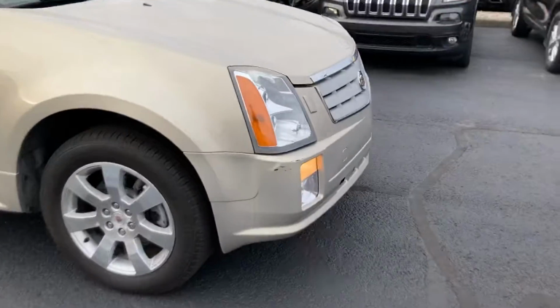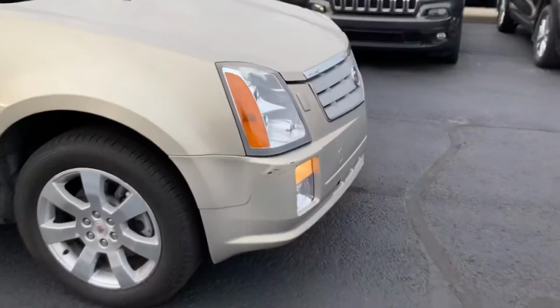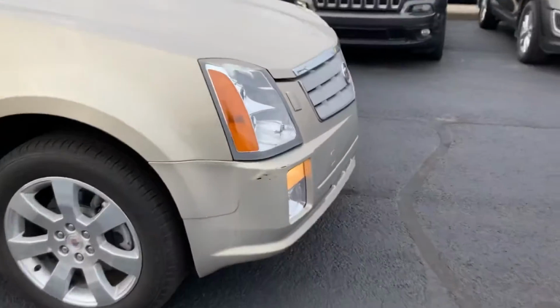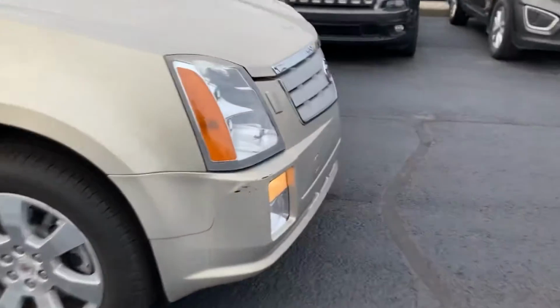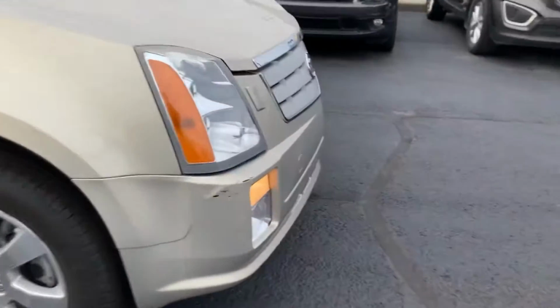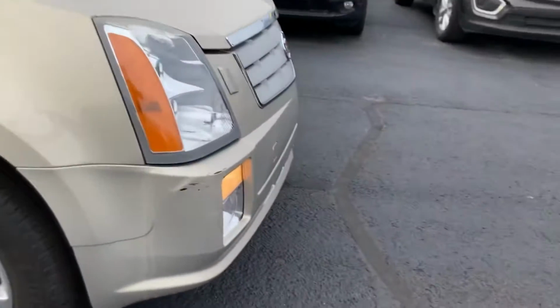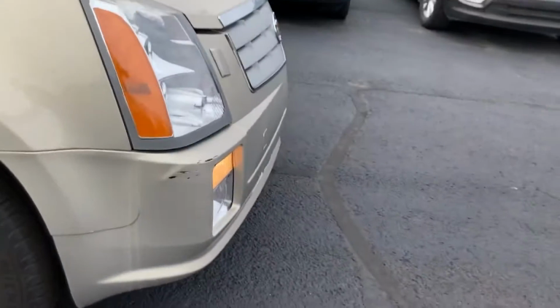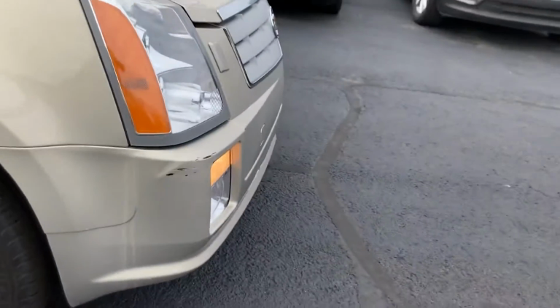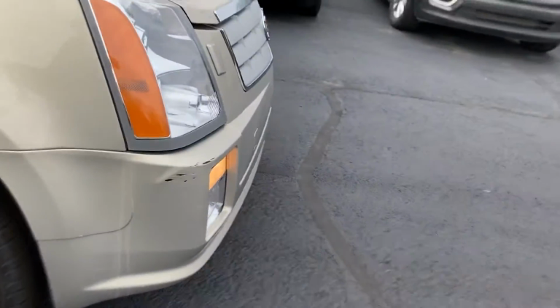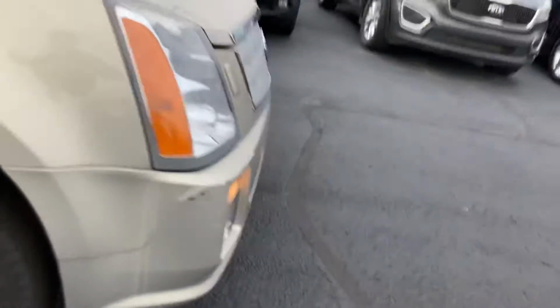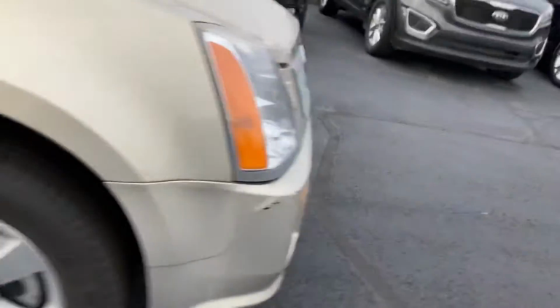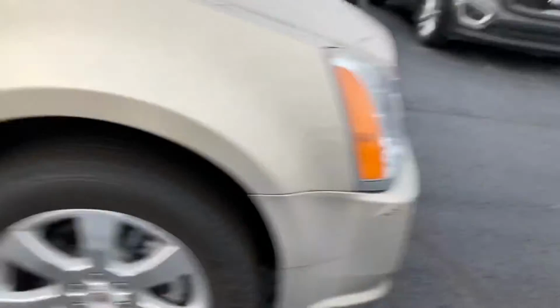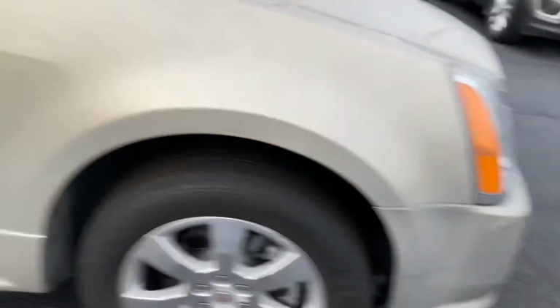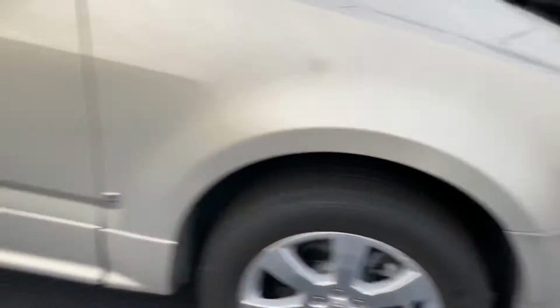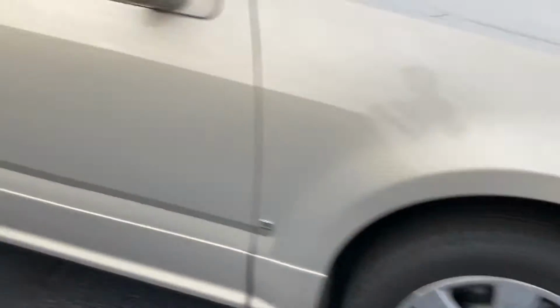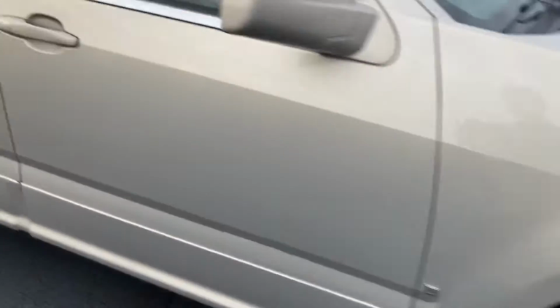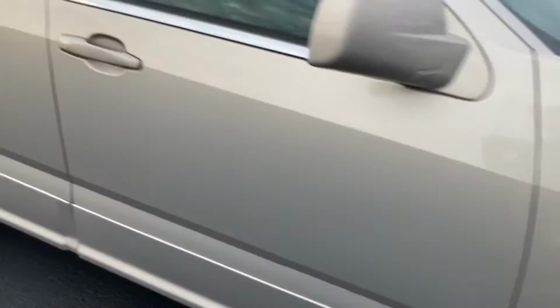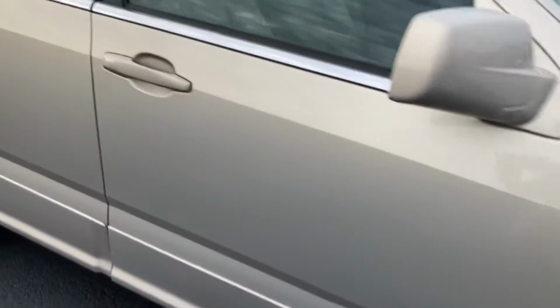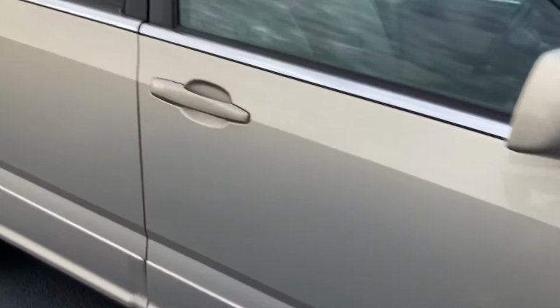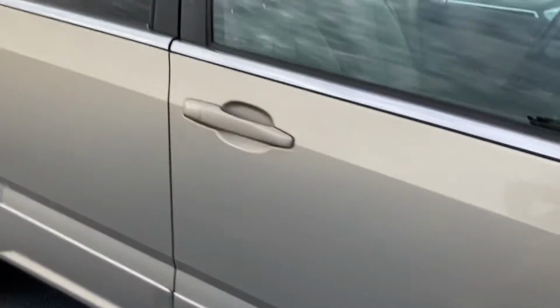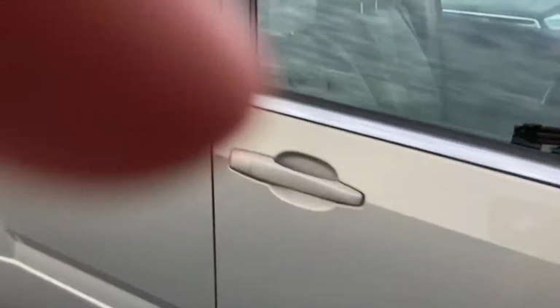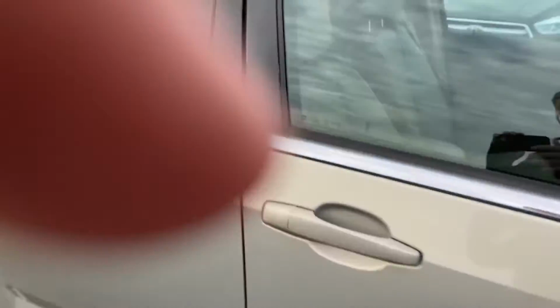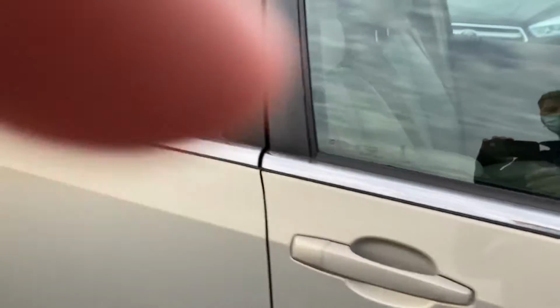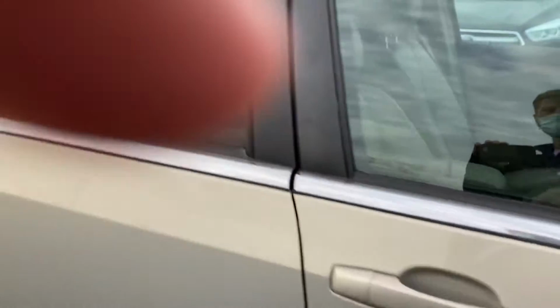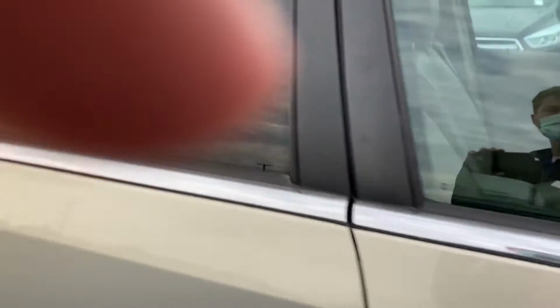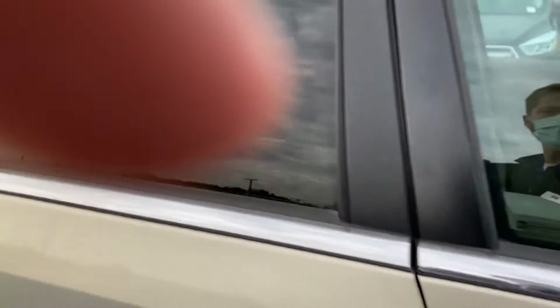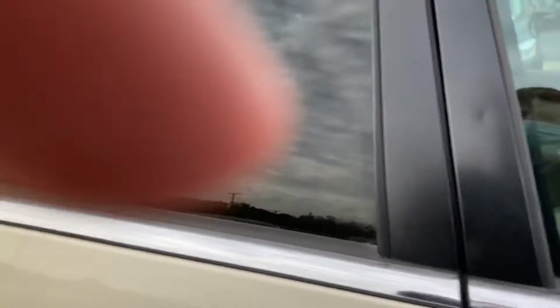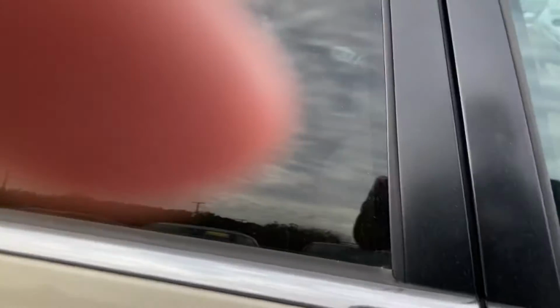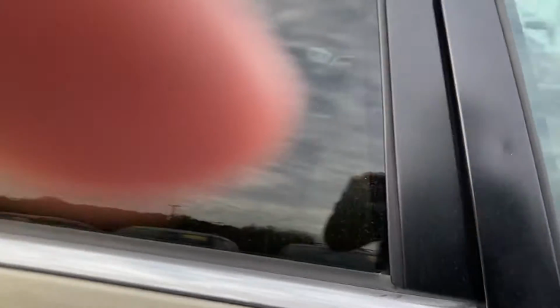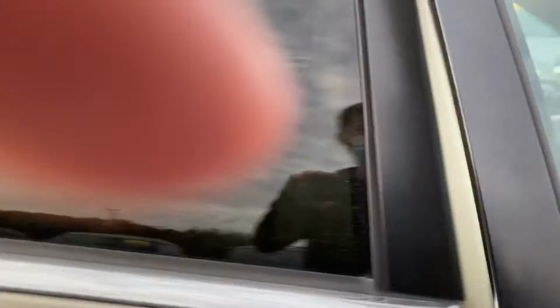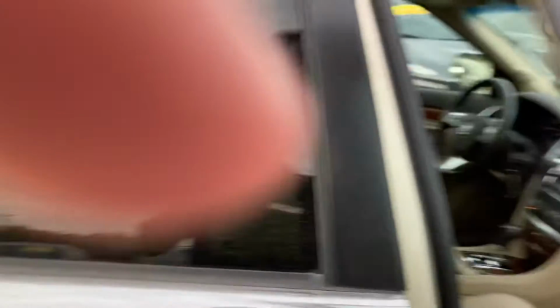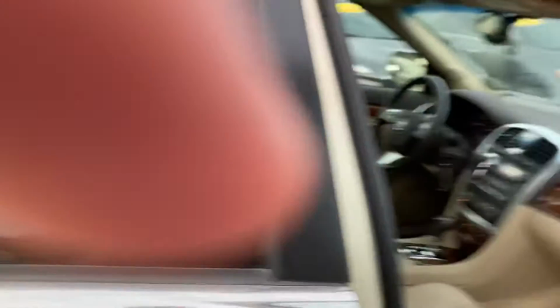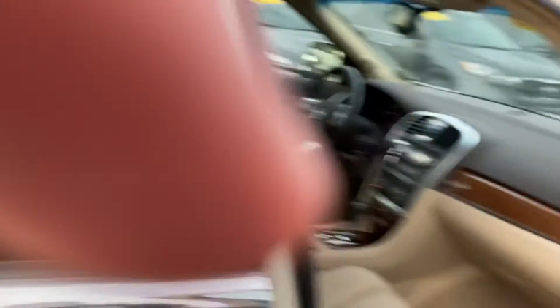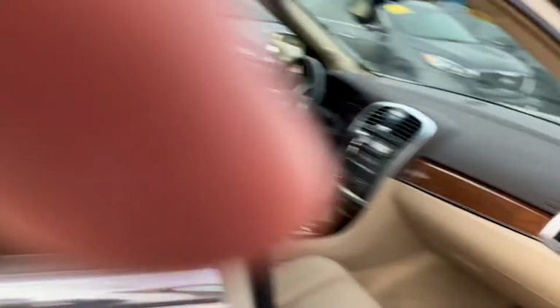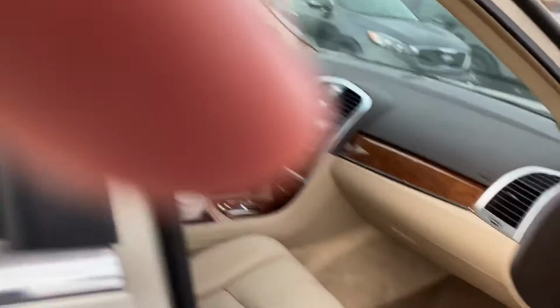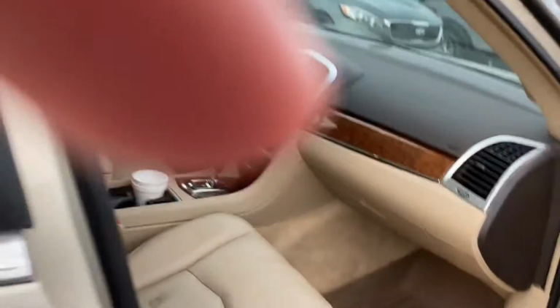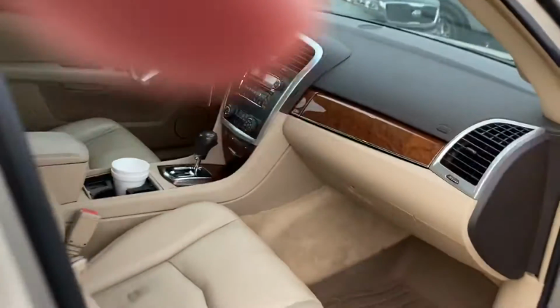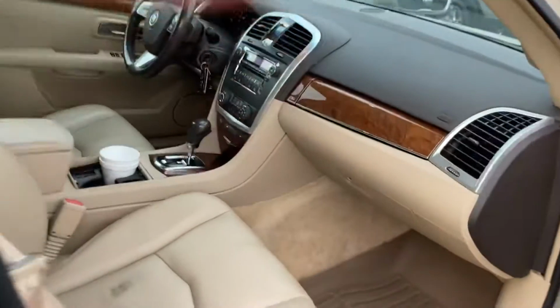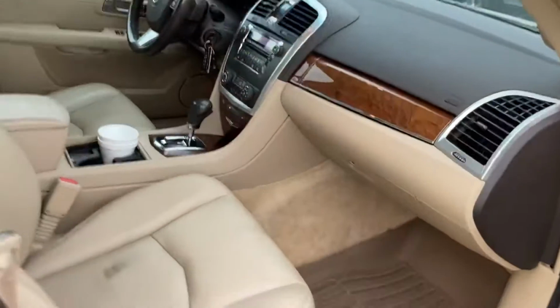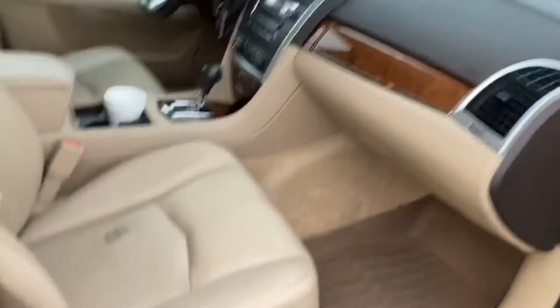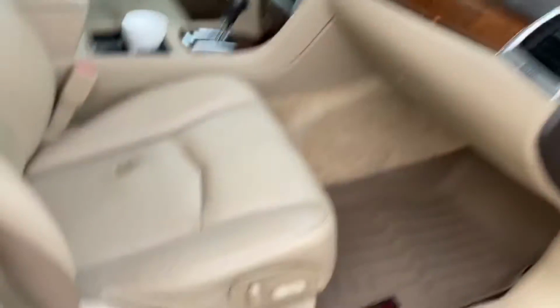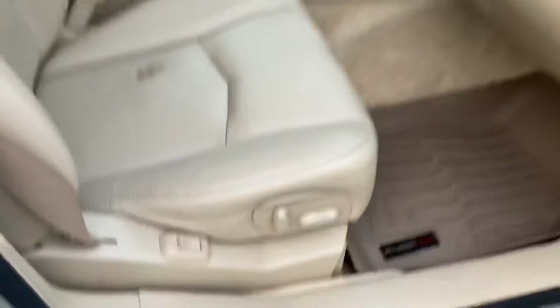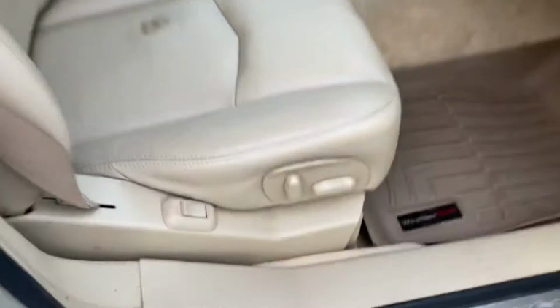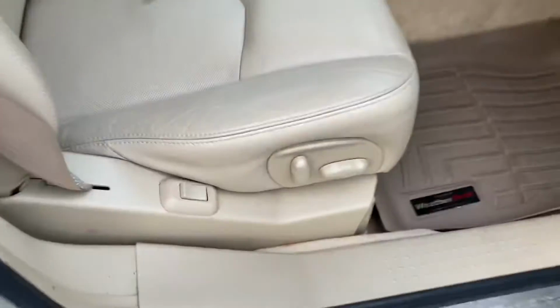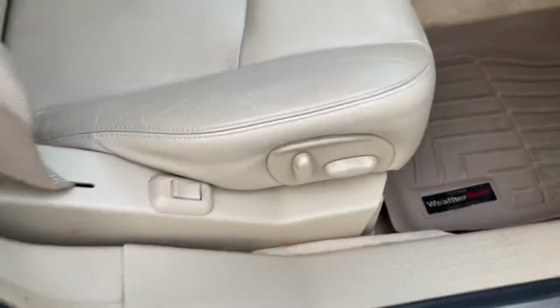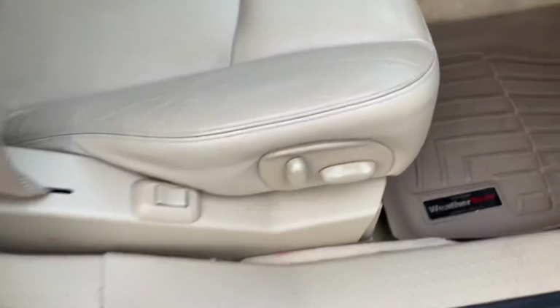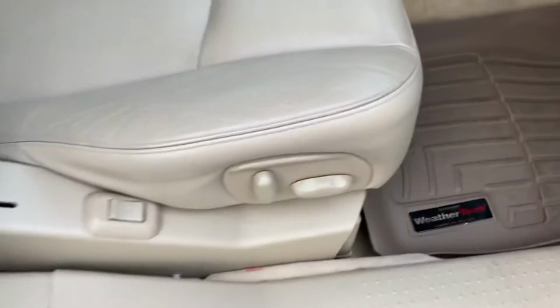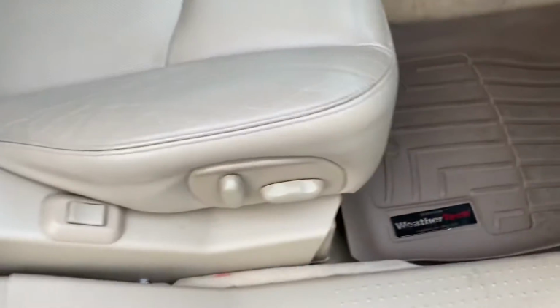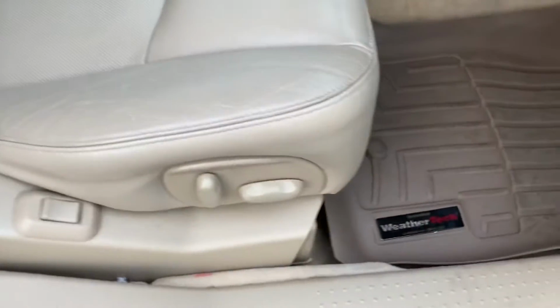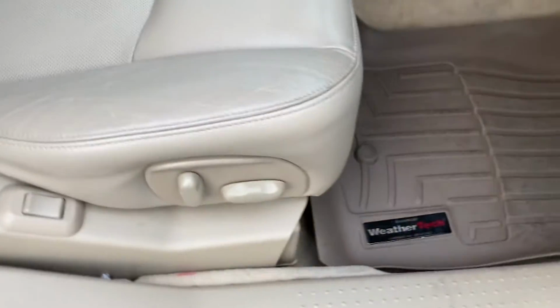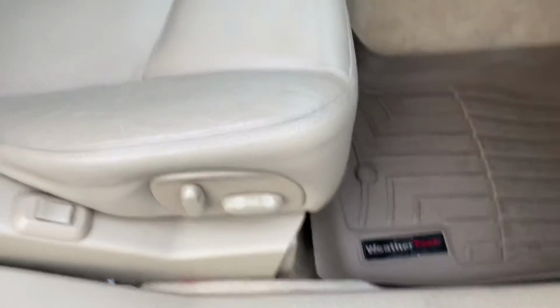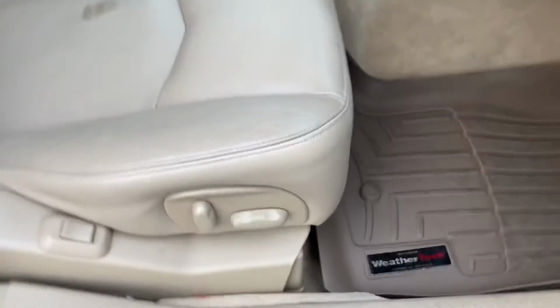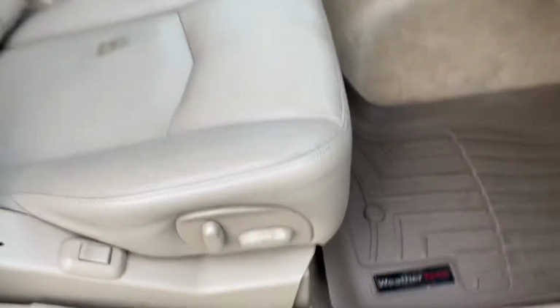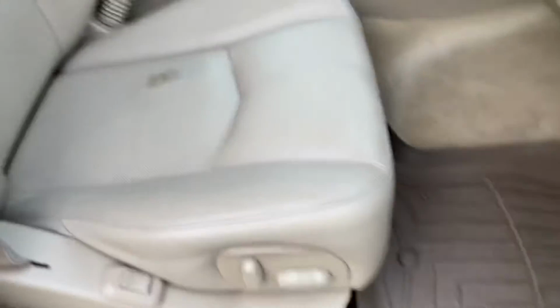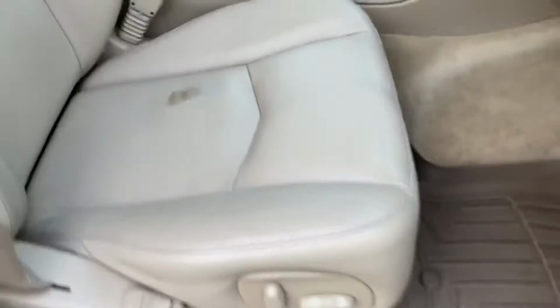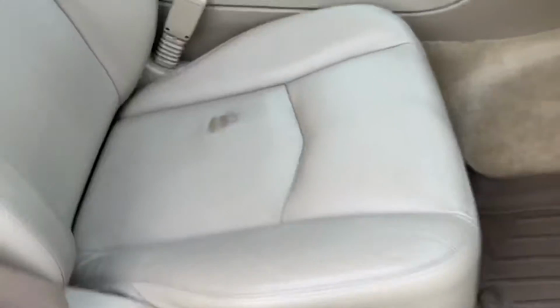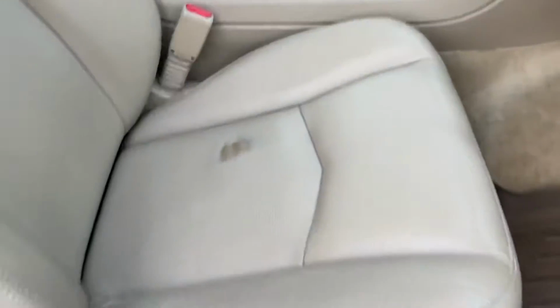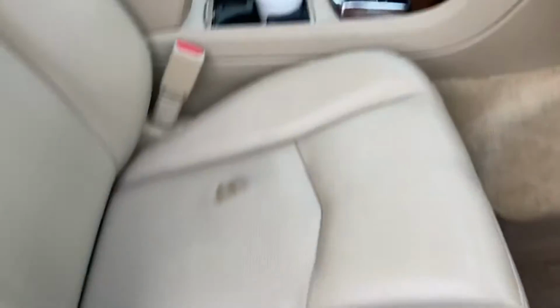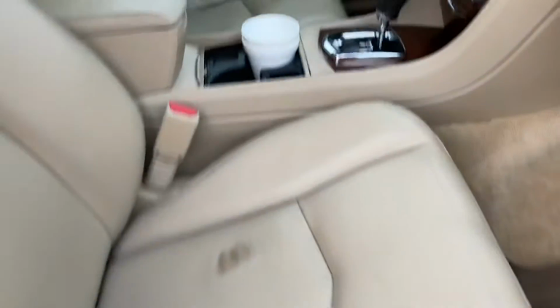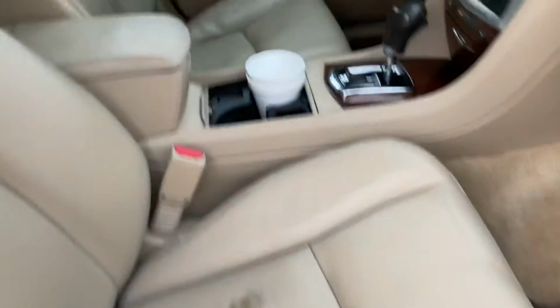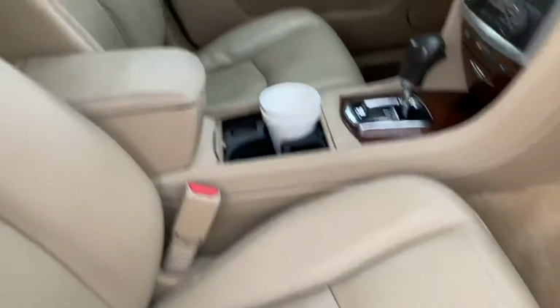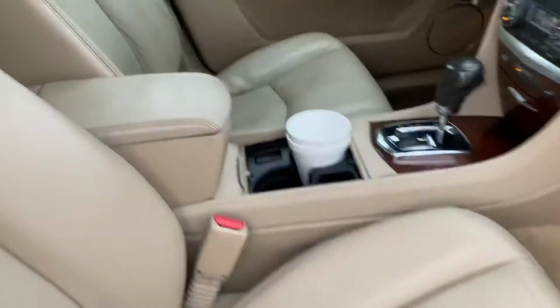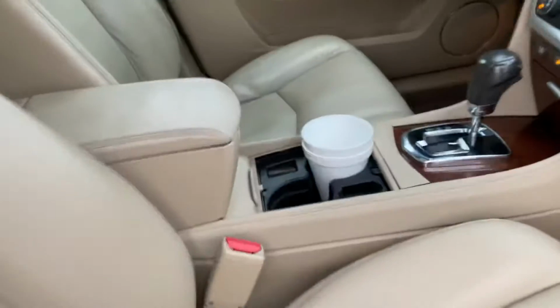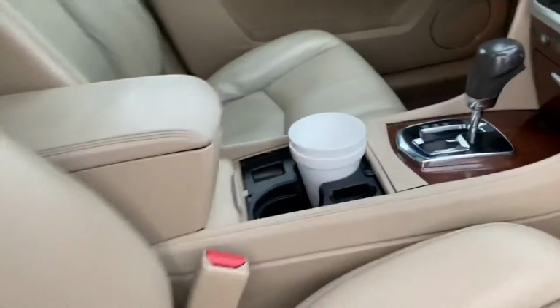Small little dings here and there. On the interior, it does have leather. It is a non-smoker vehicle. Car seats on the passenger and driver's side.